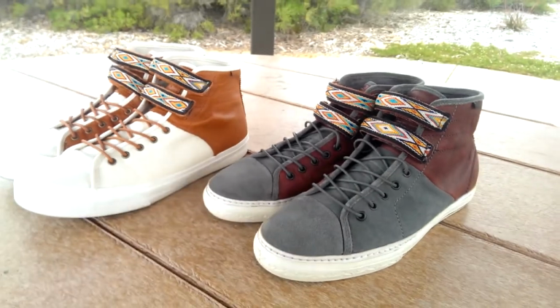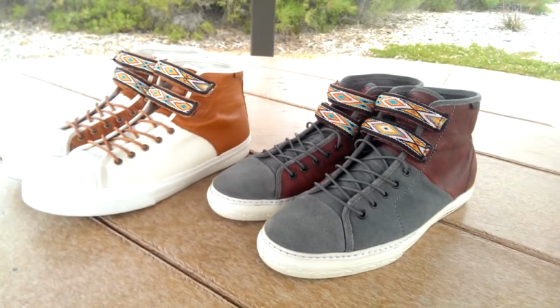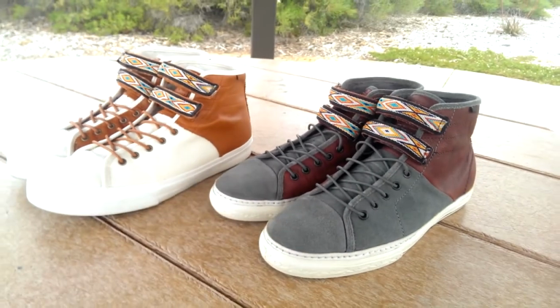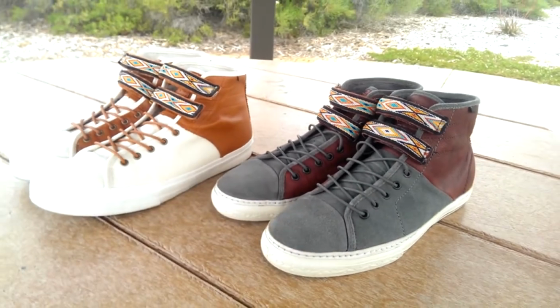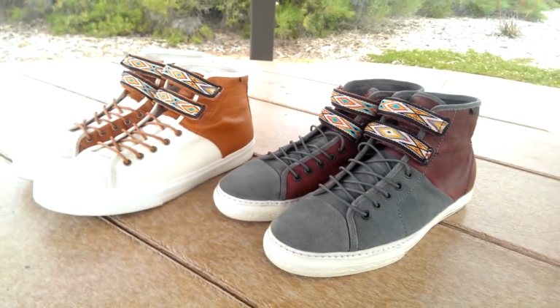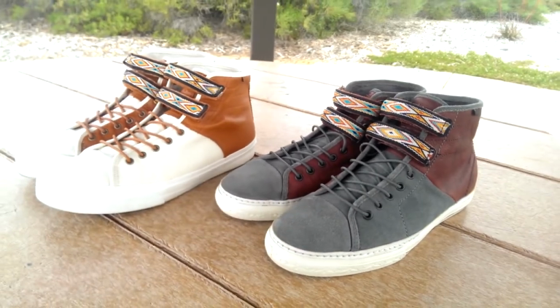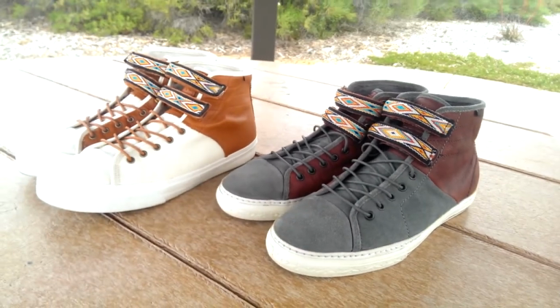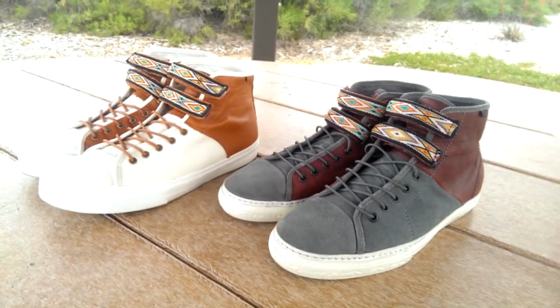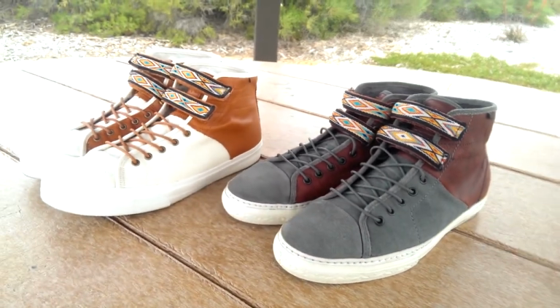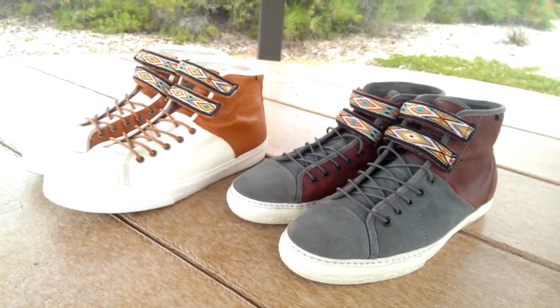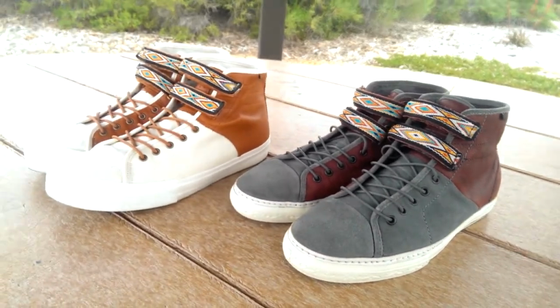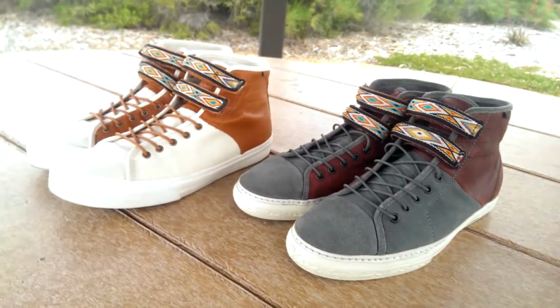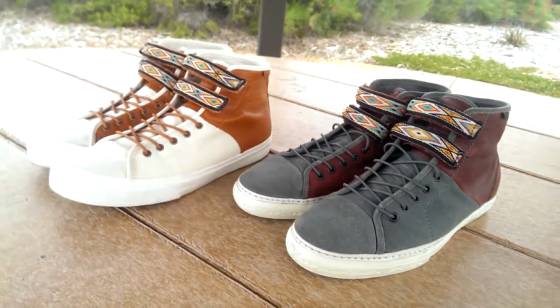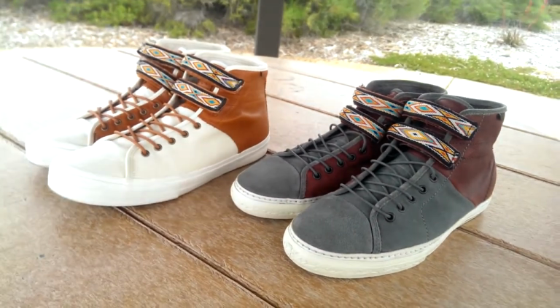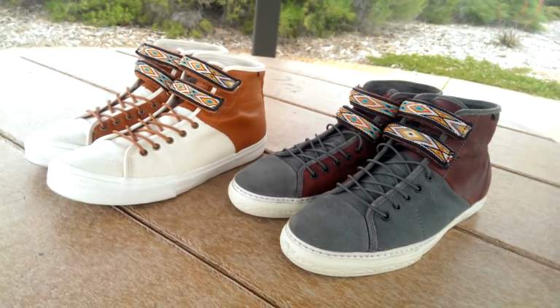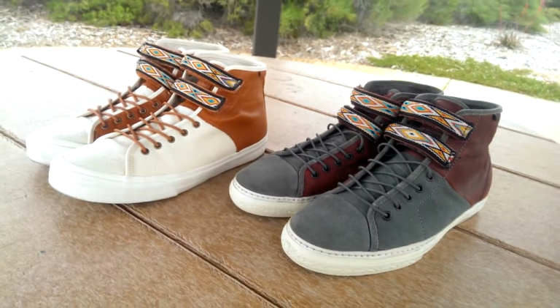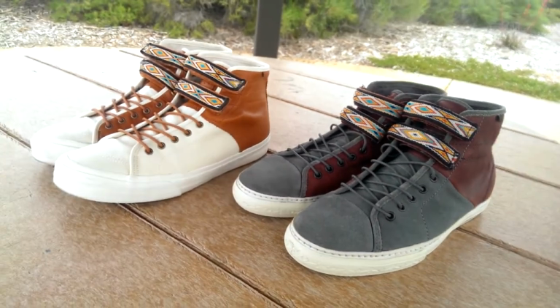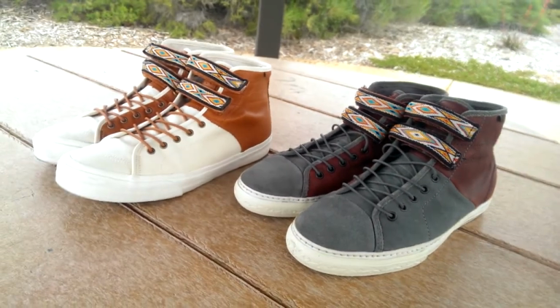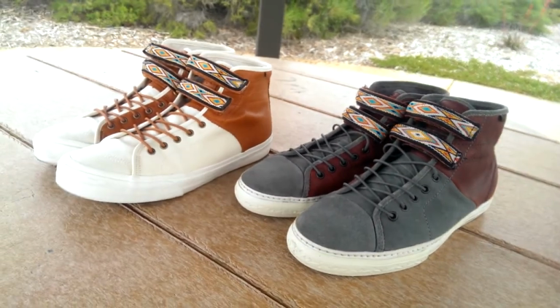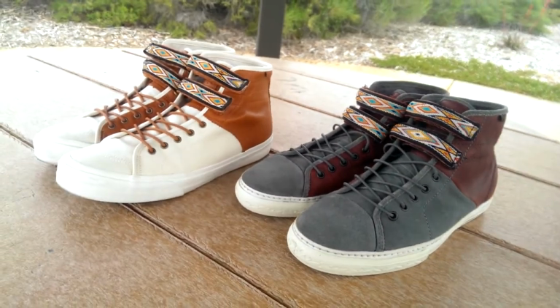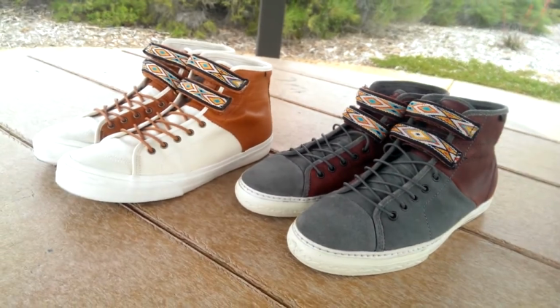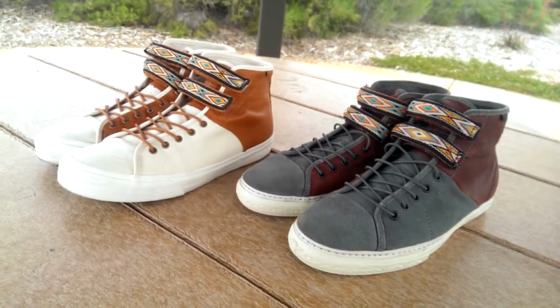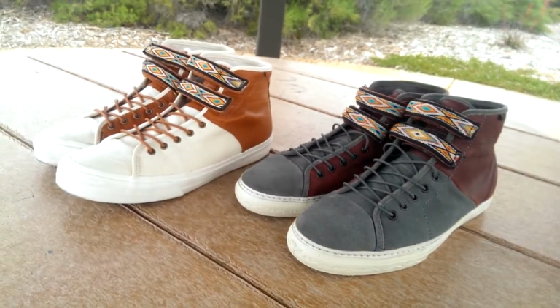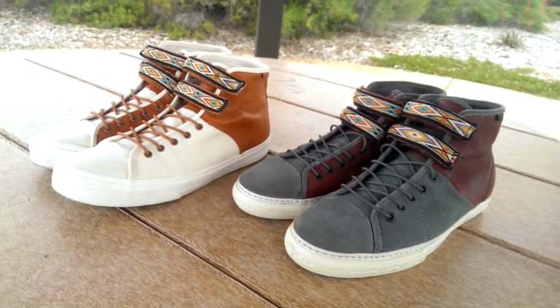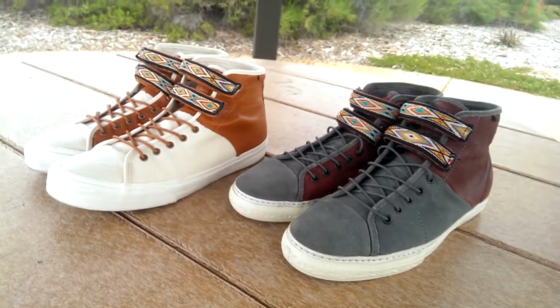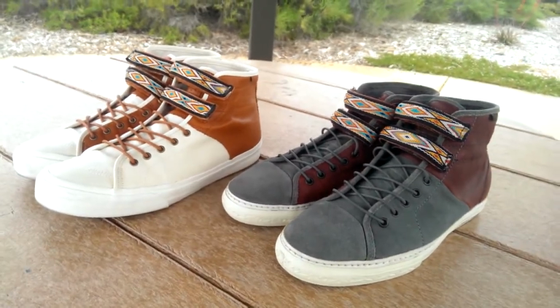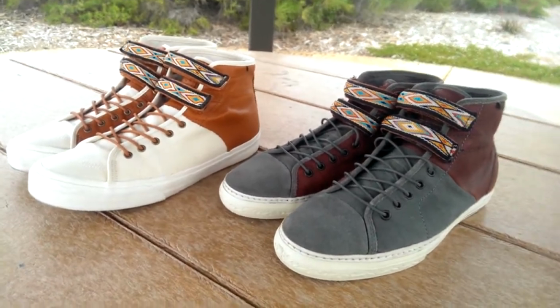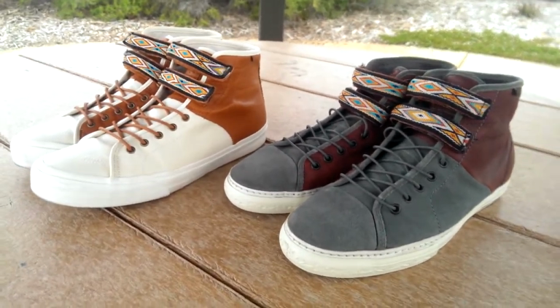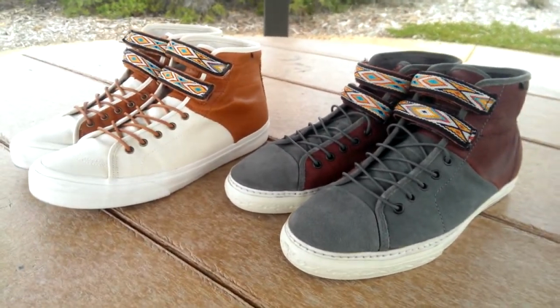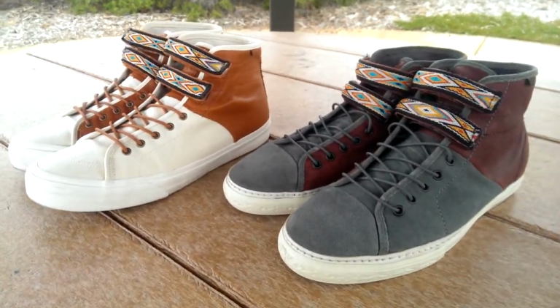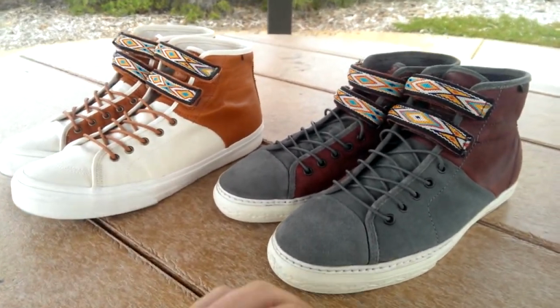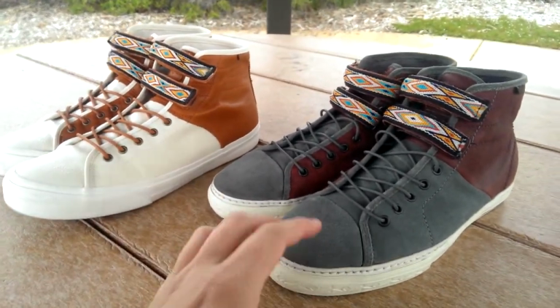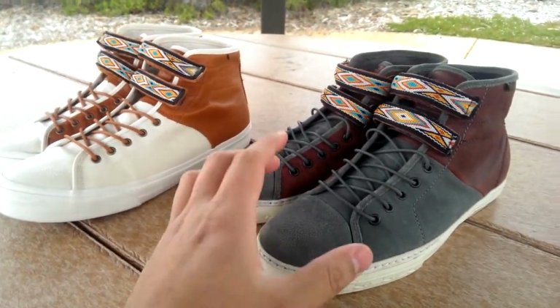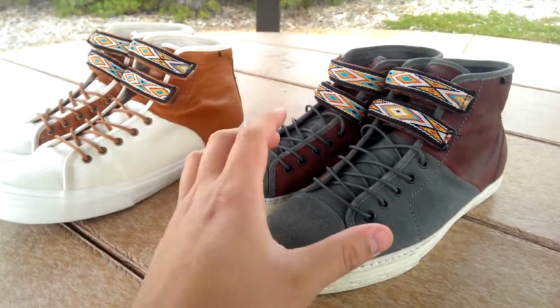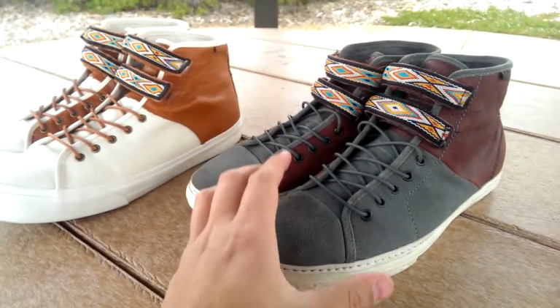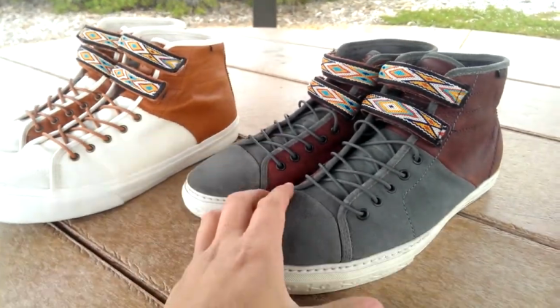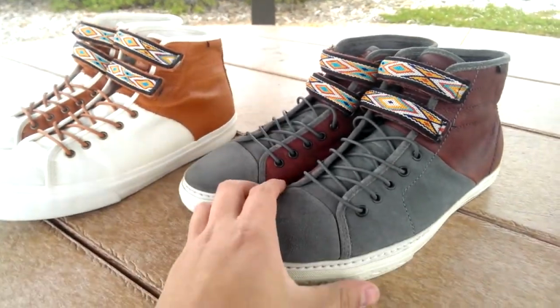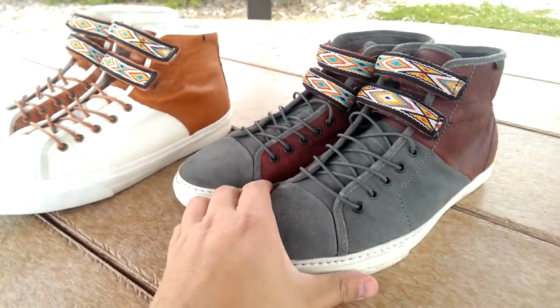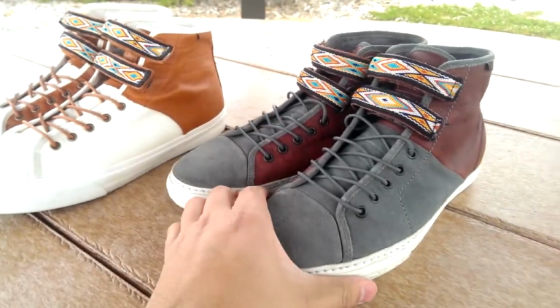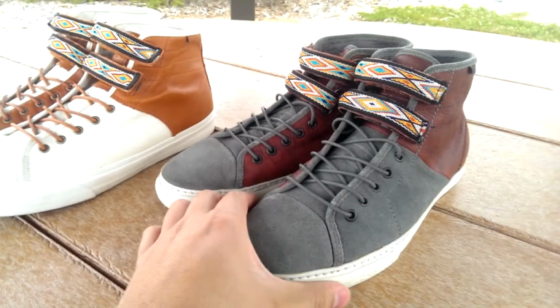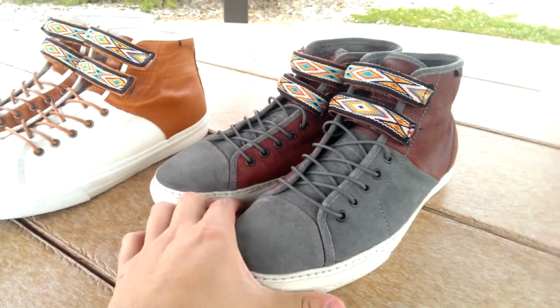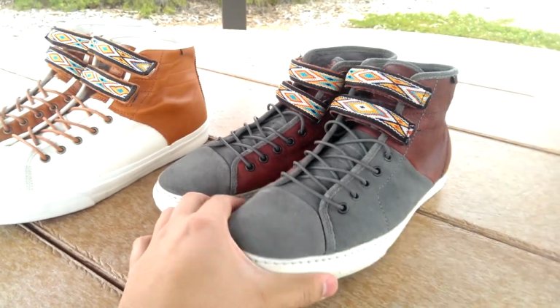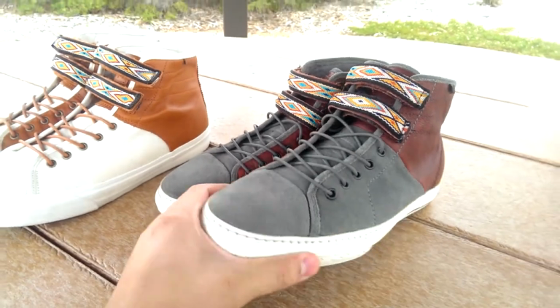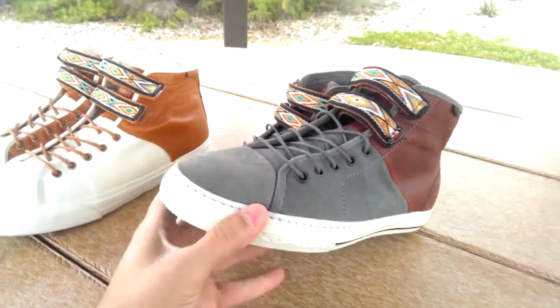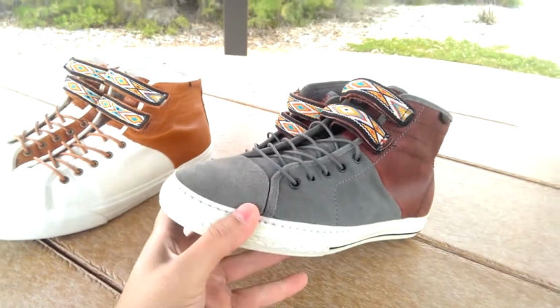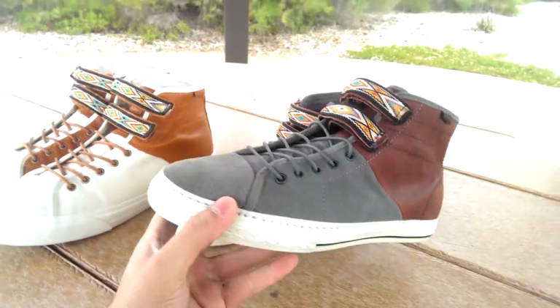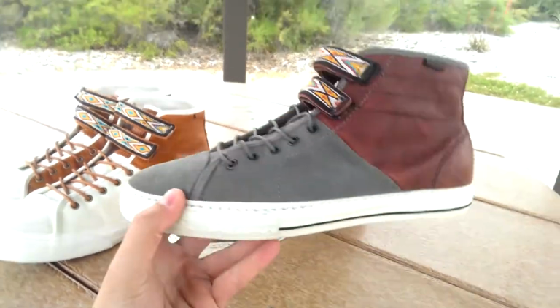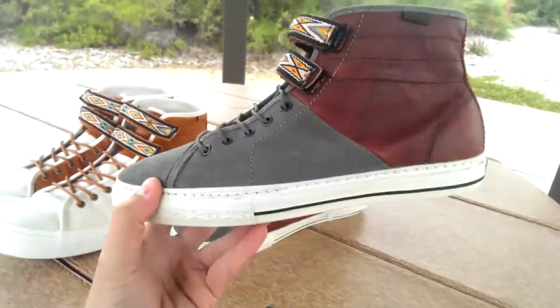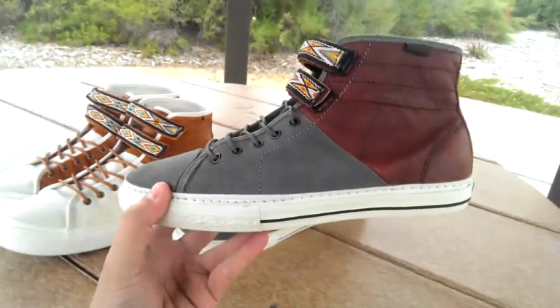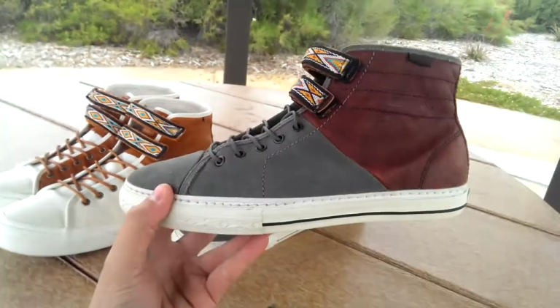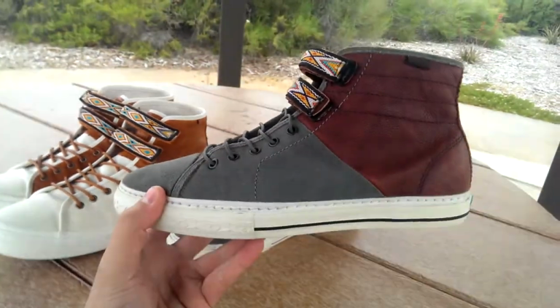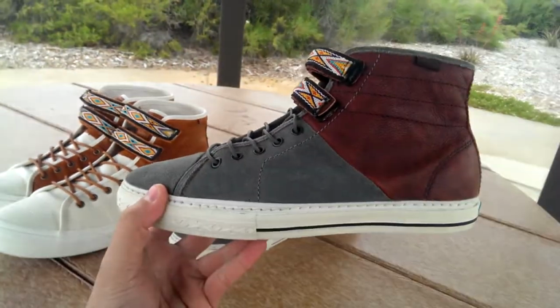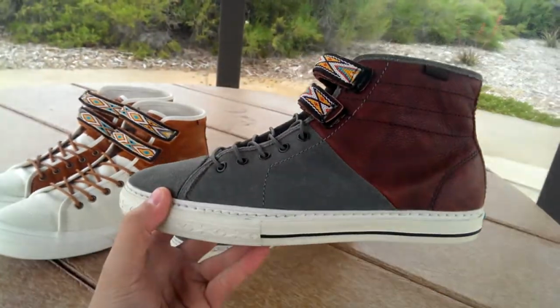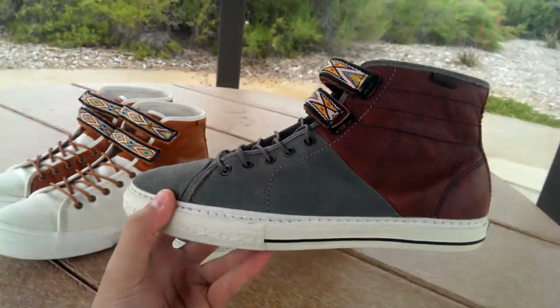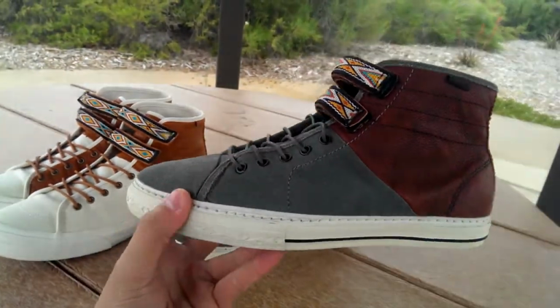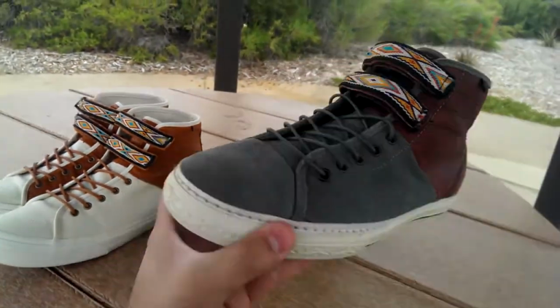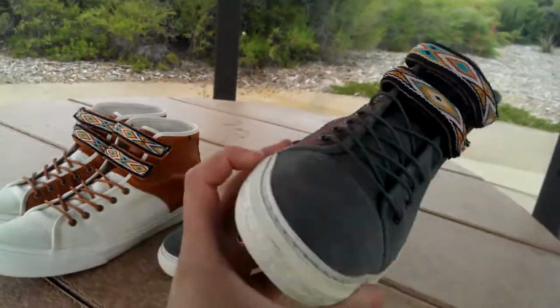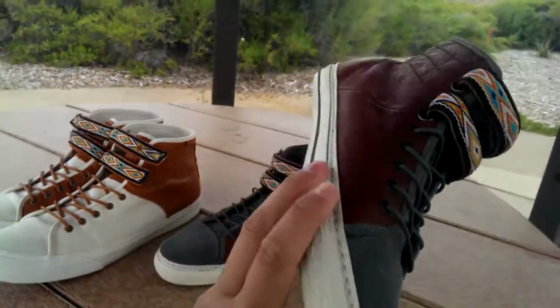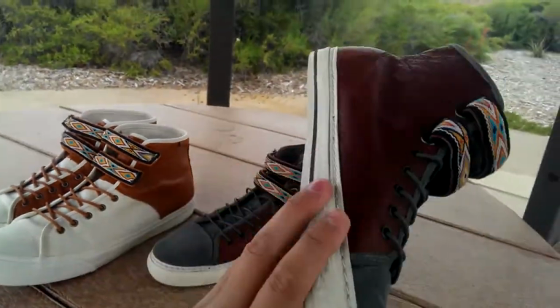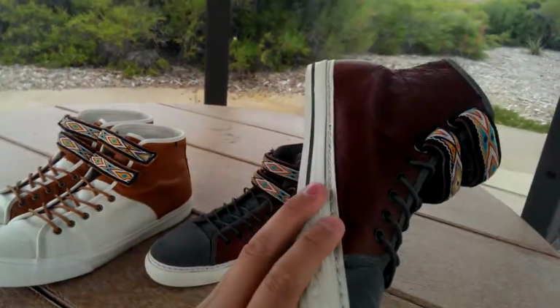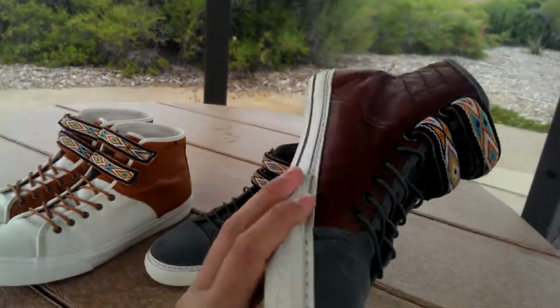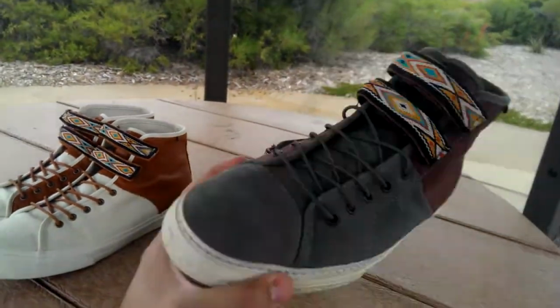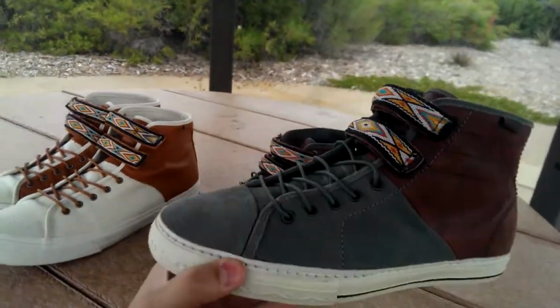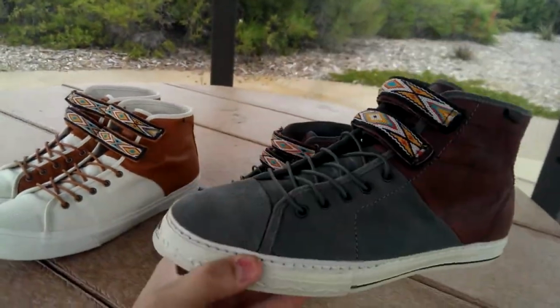Well, I hope you guys liked the review and the comparison video. Be sure to stay tuned for an on-feet of these guys.